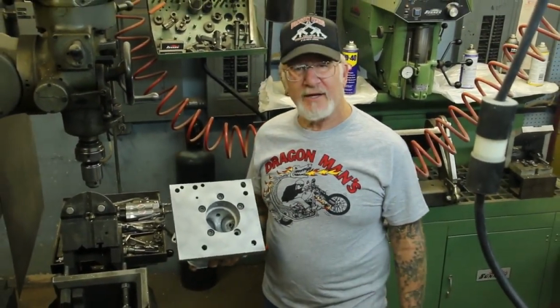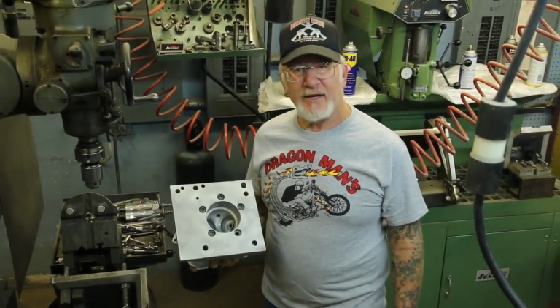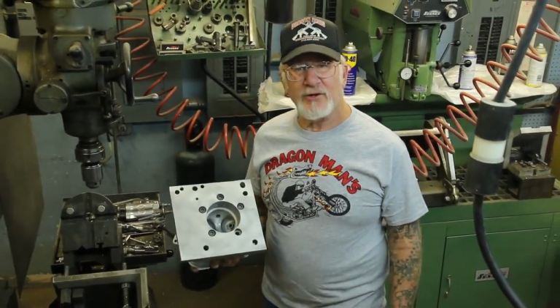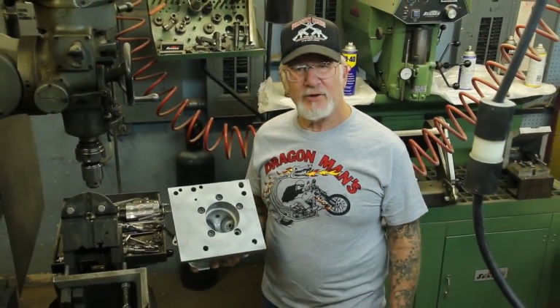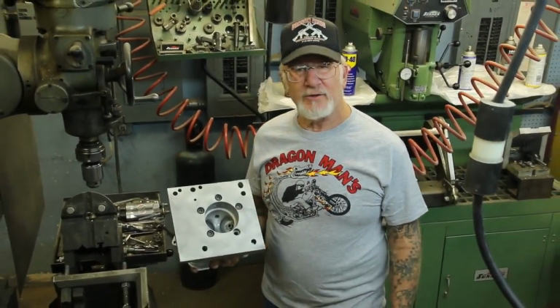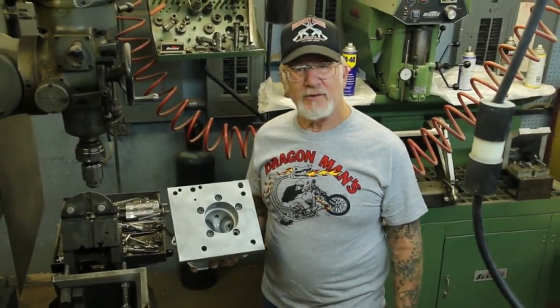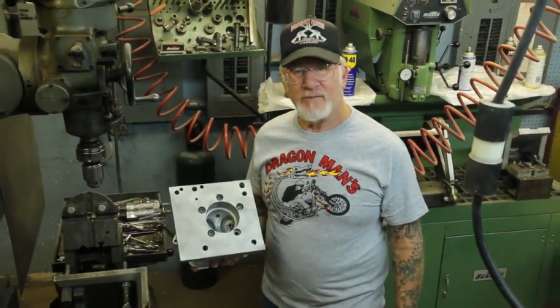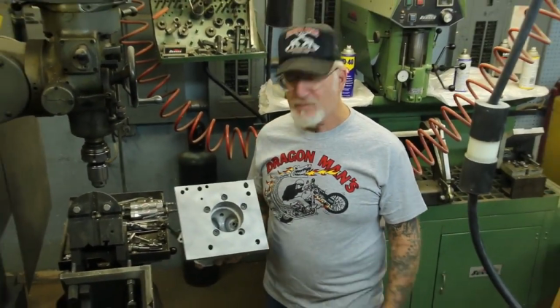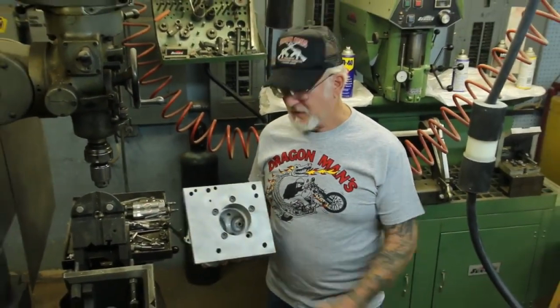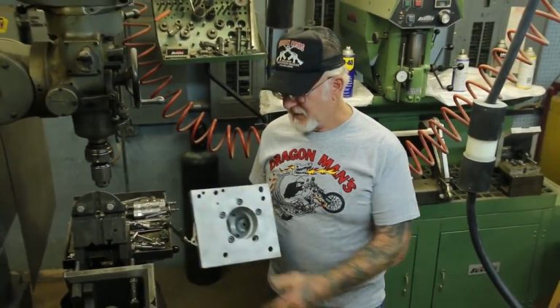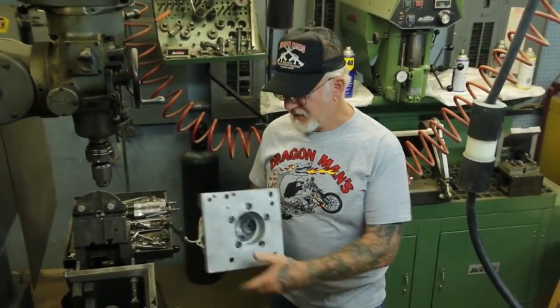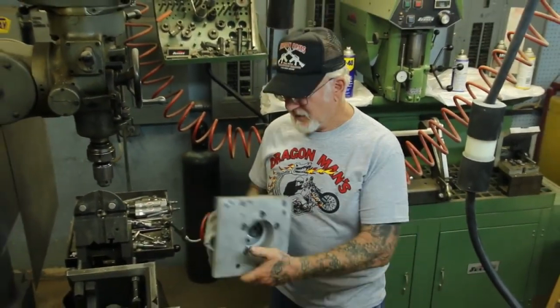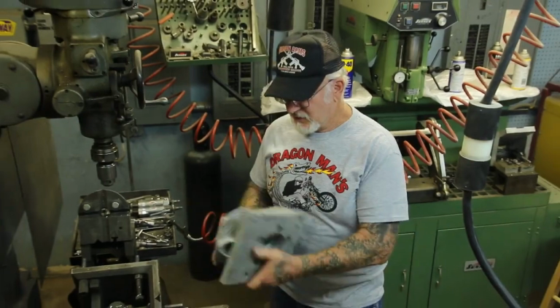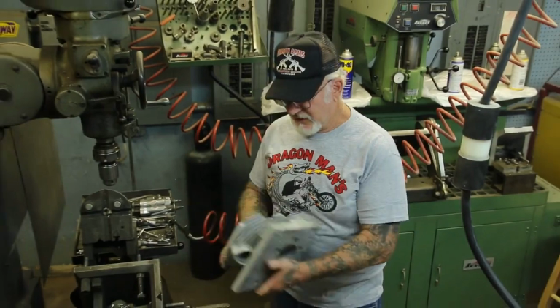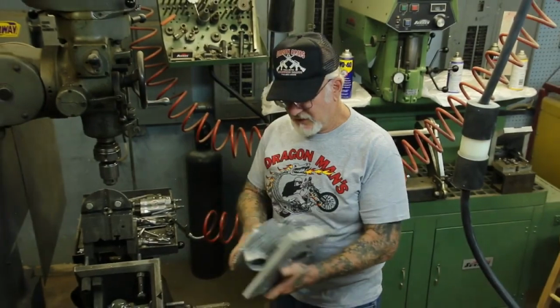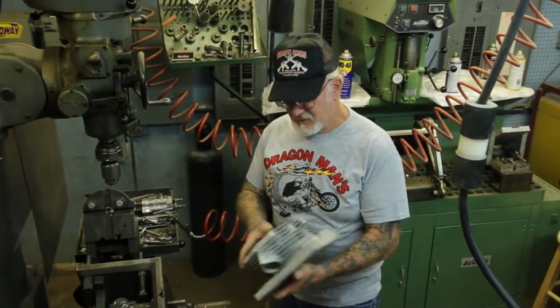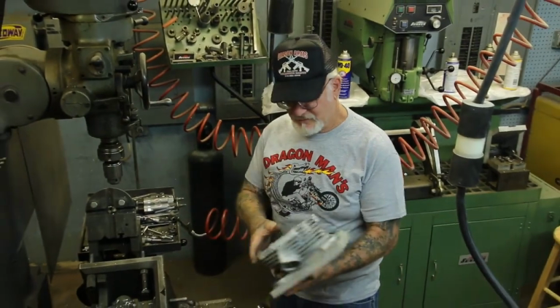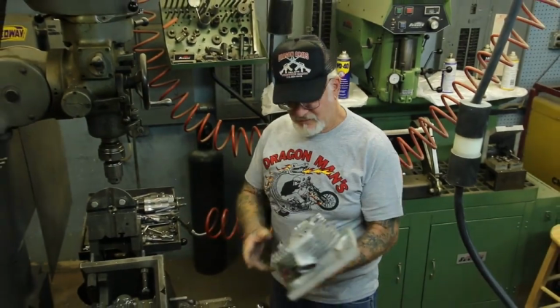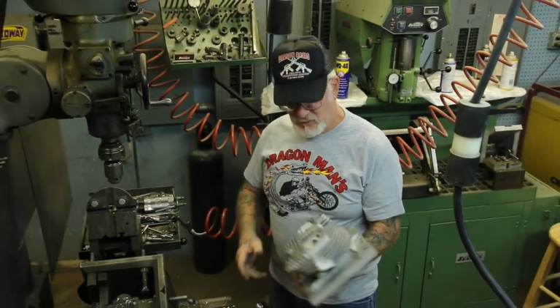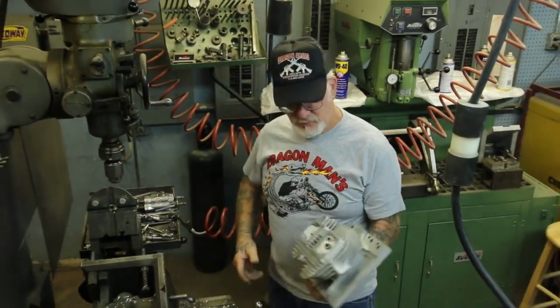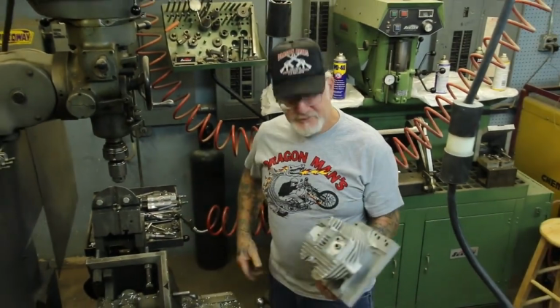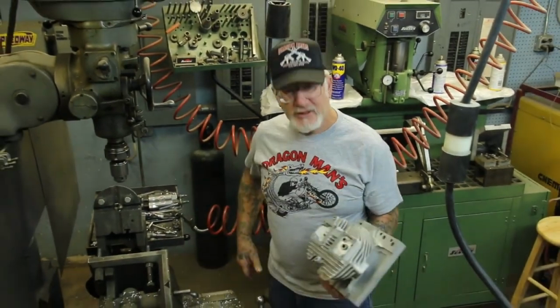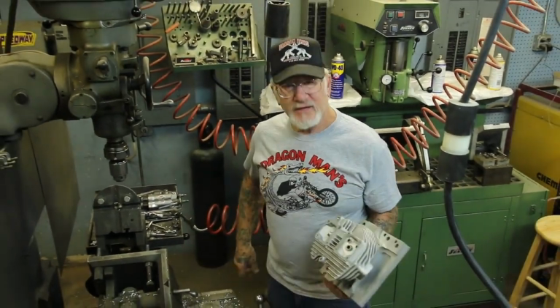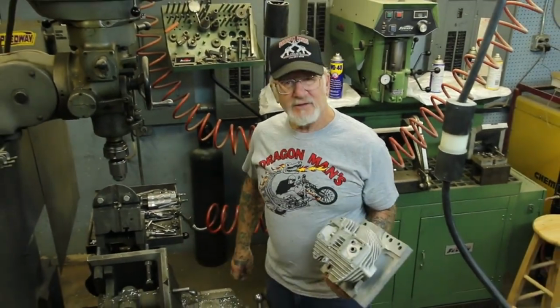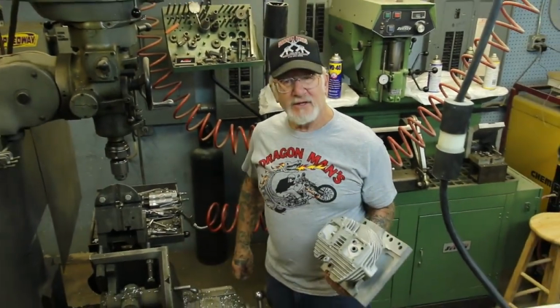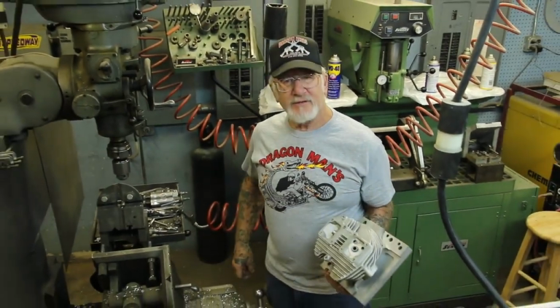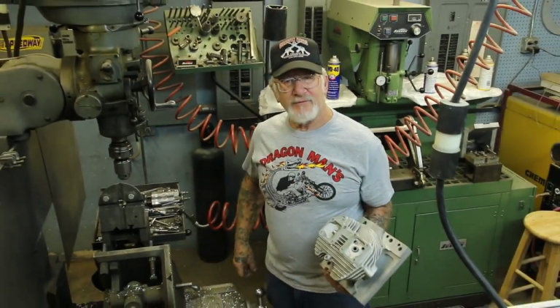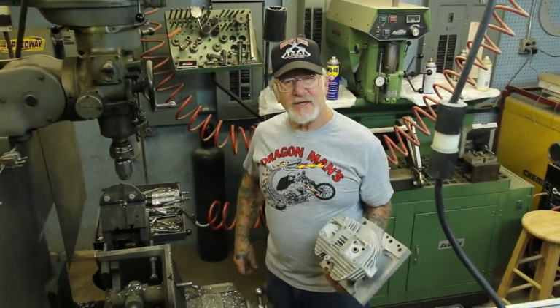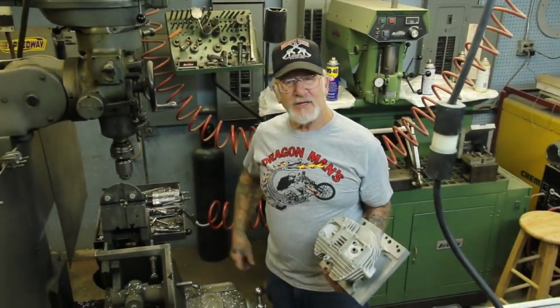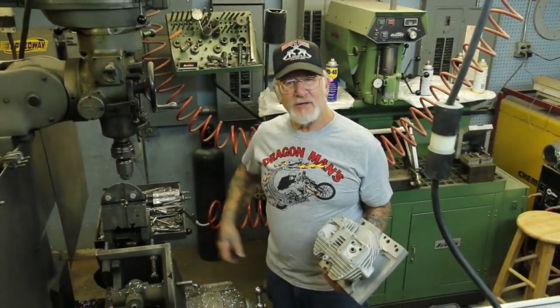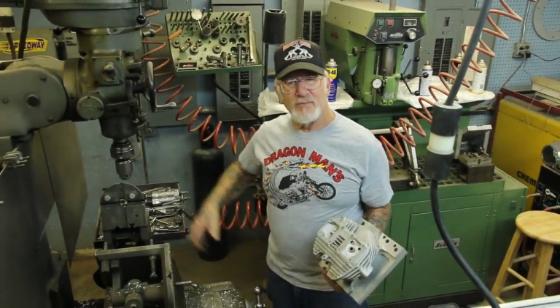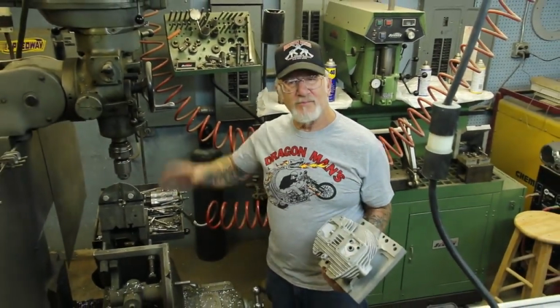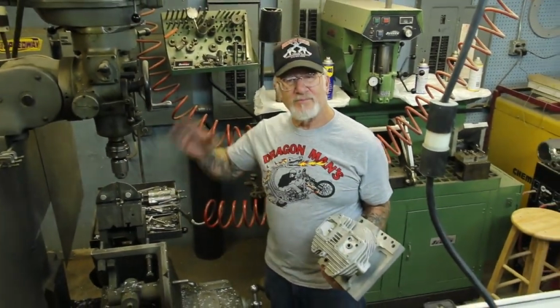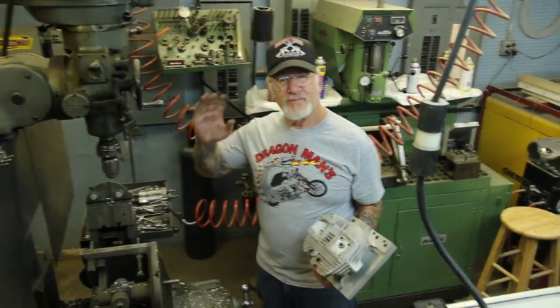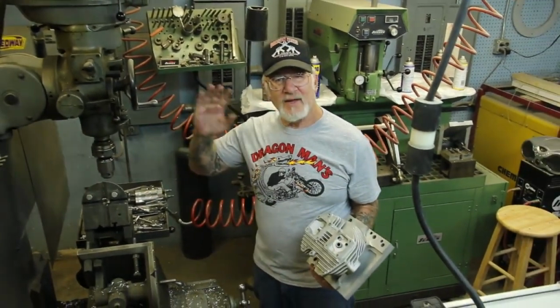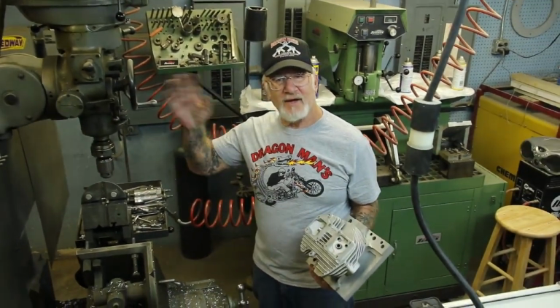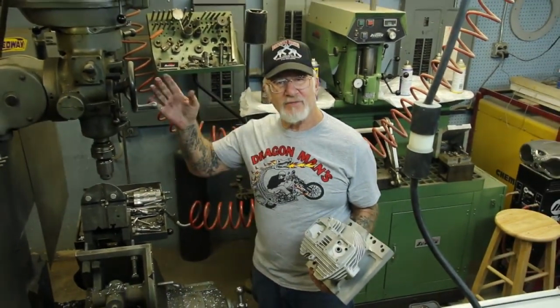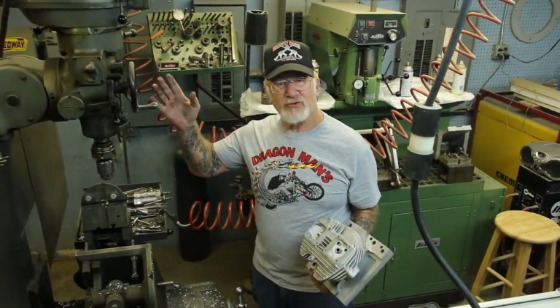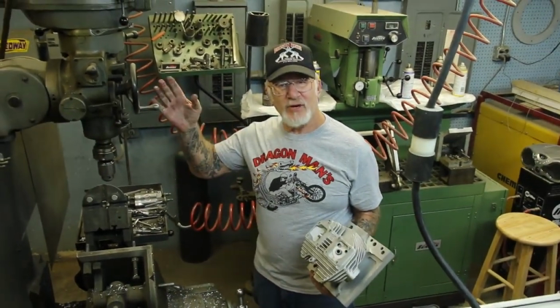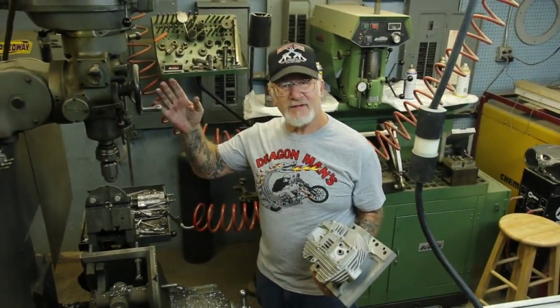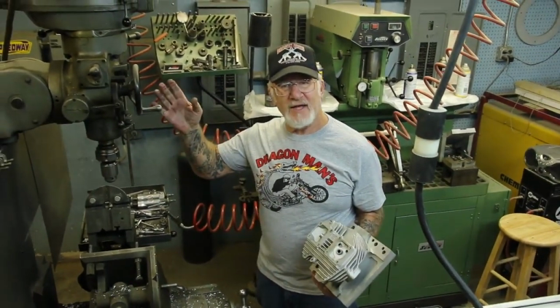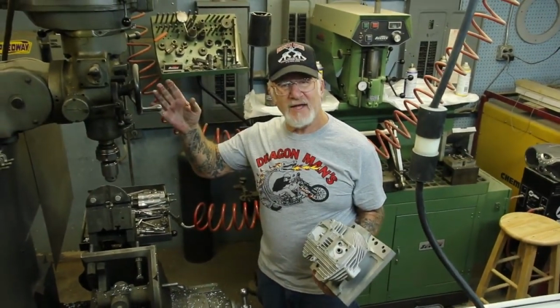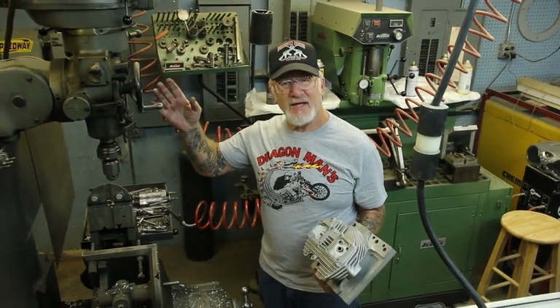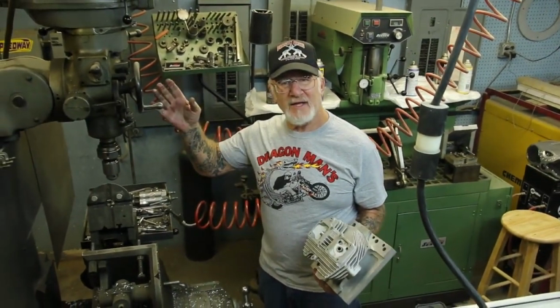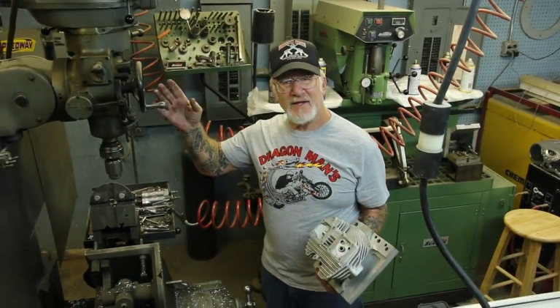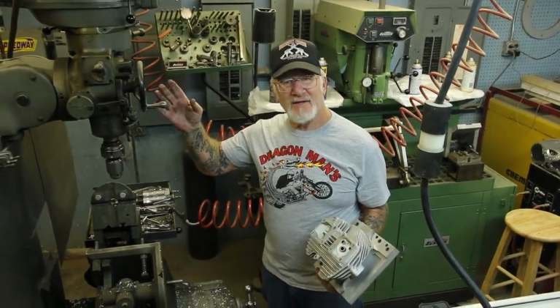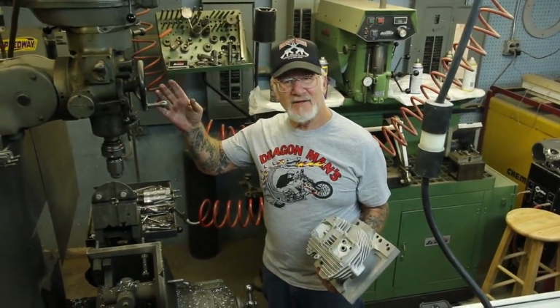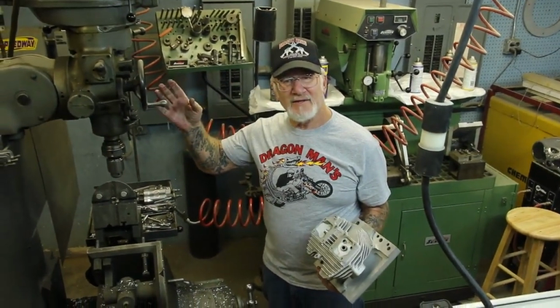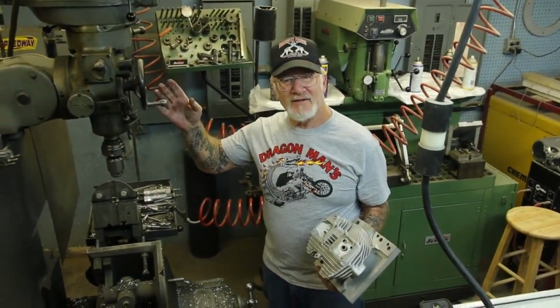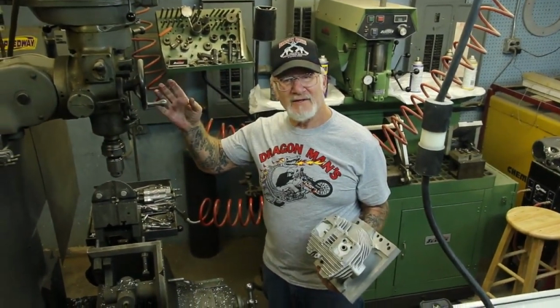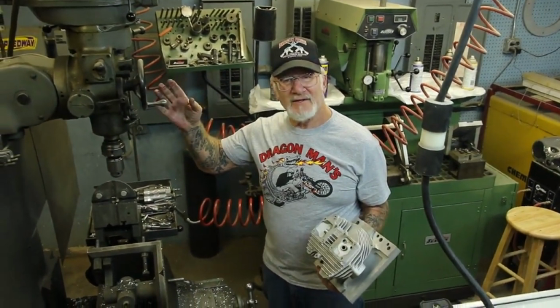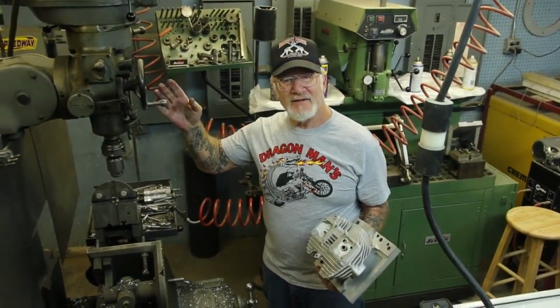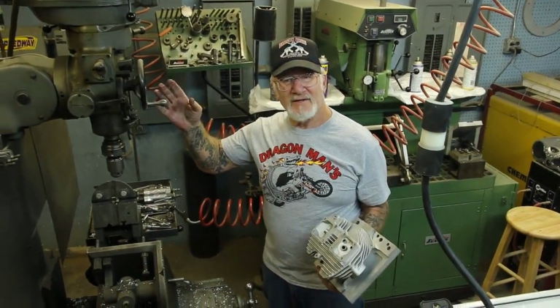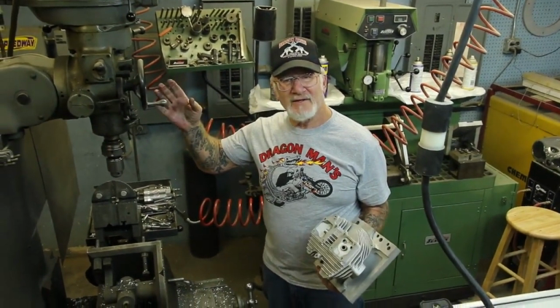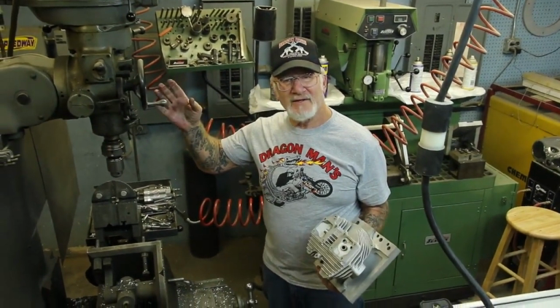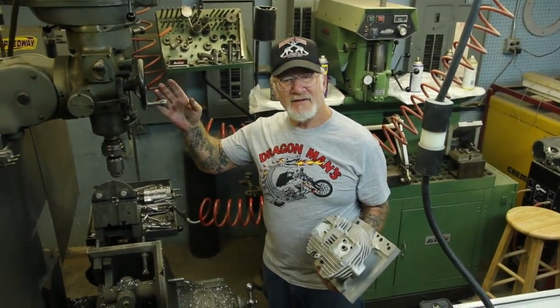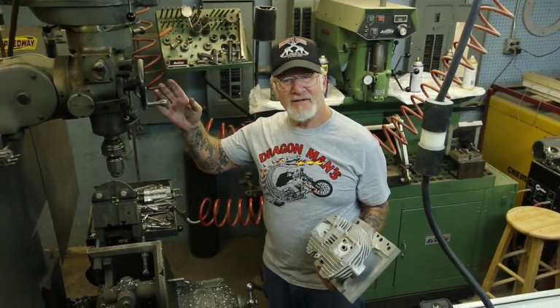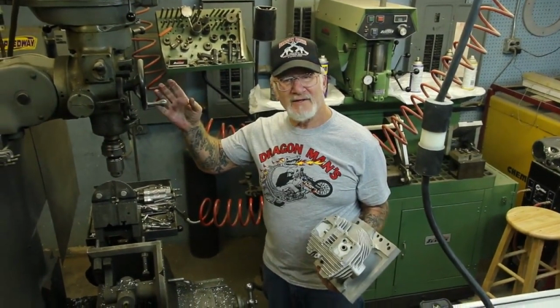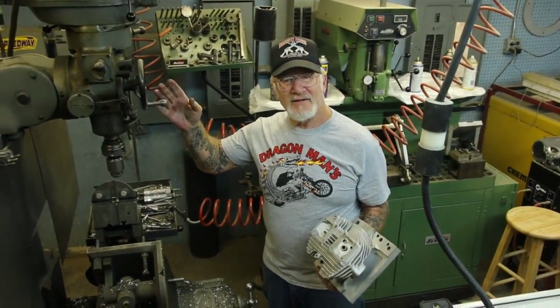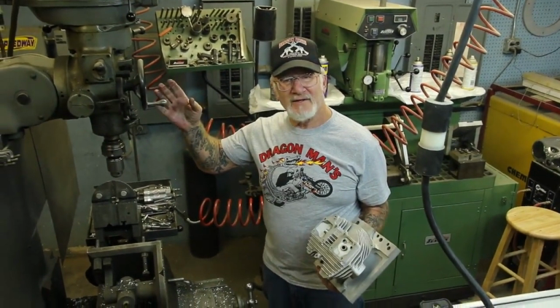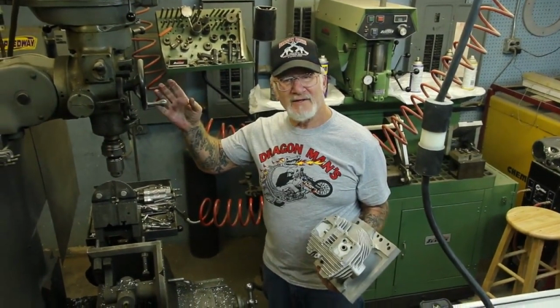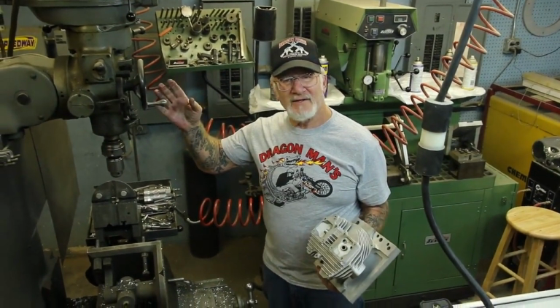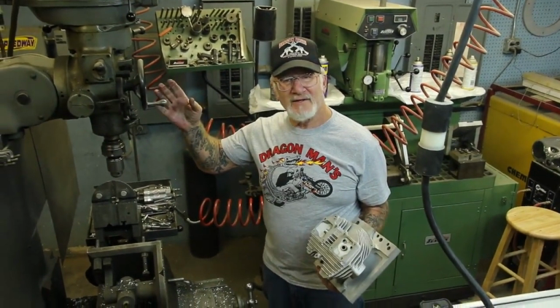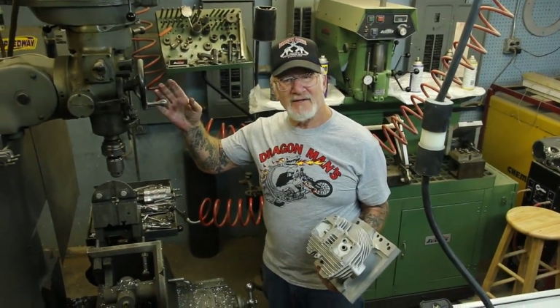Two spark plugs definitely cannot hurt. Hope you guys liked the video. Have a great day.